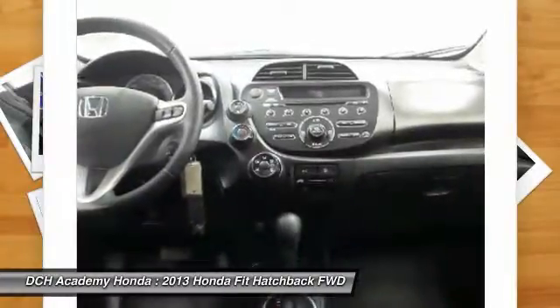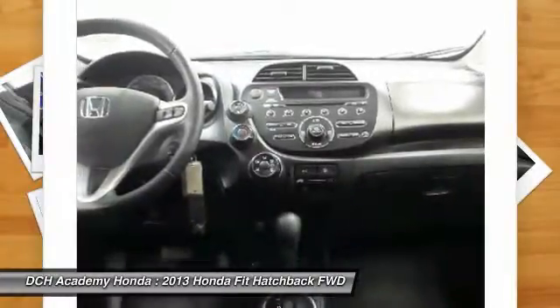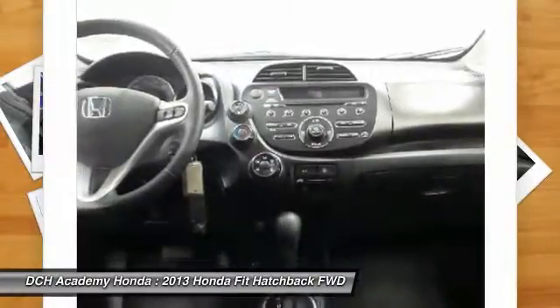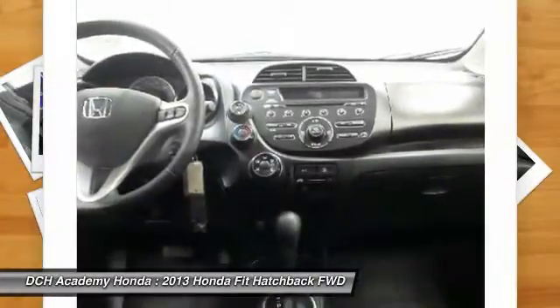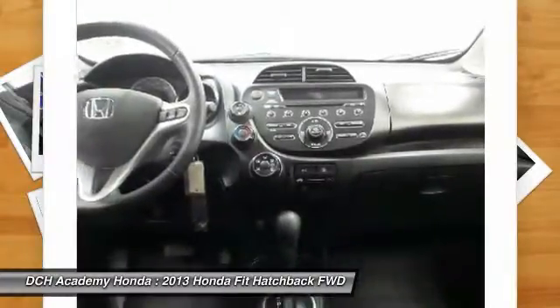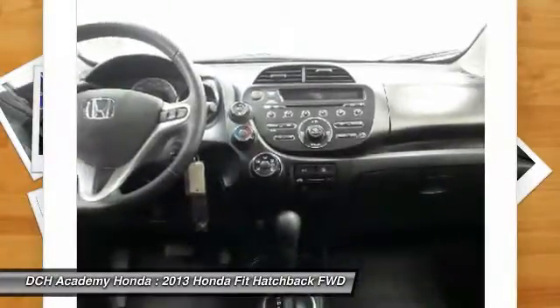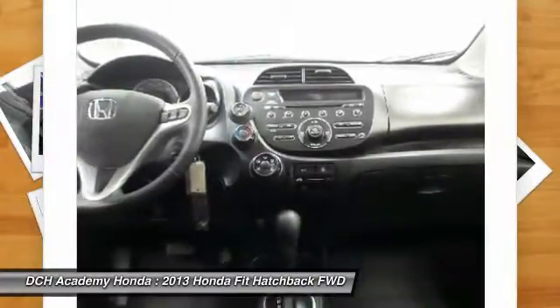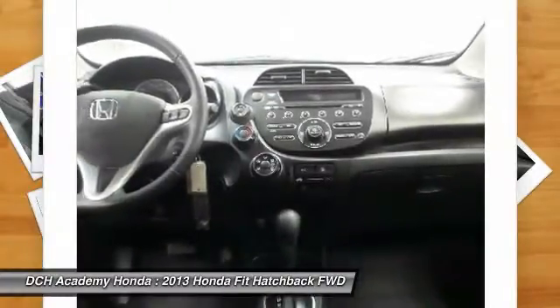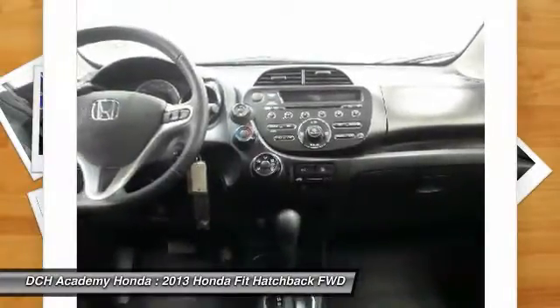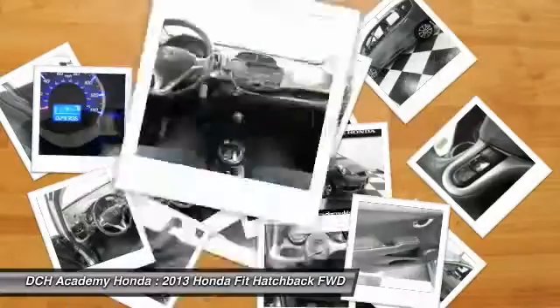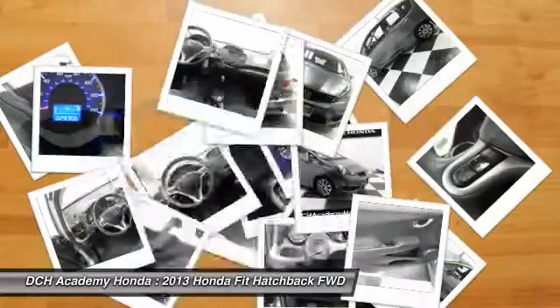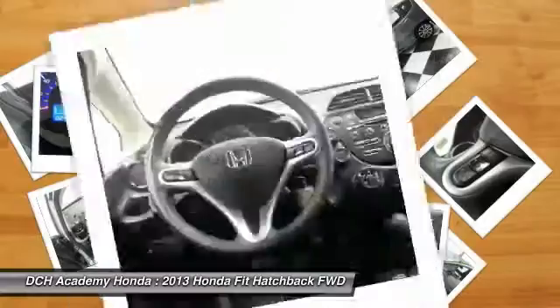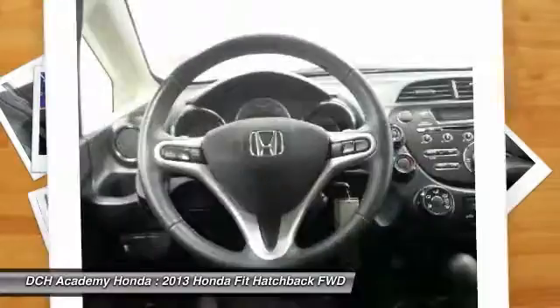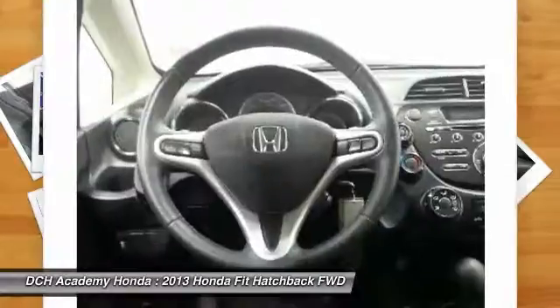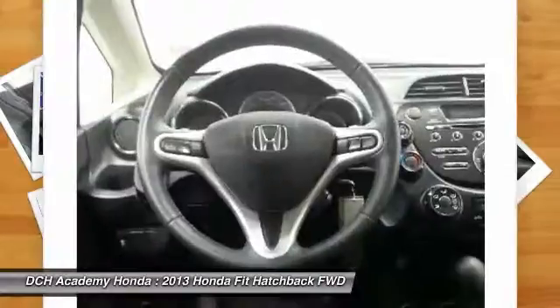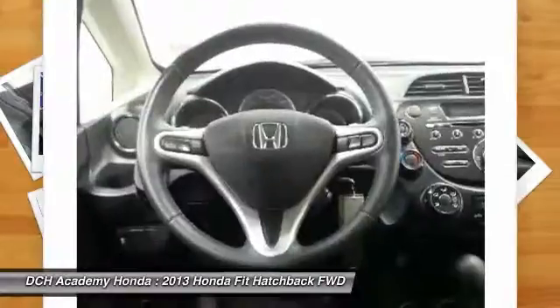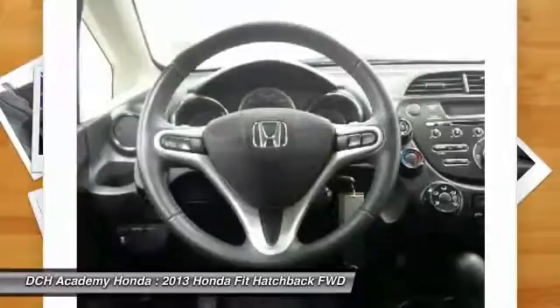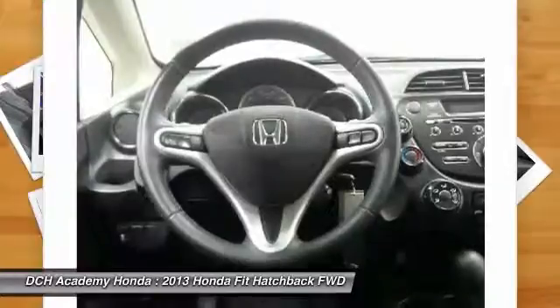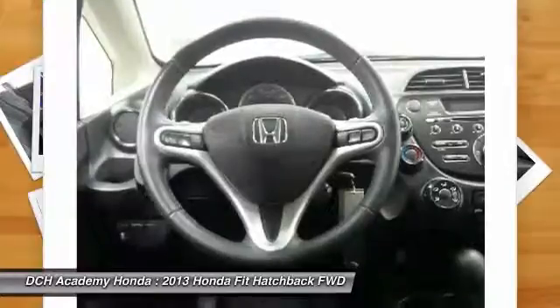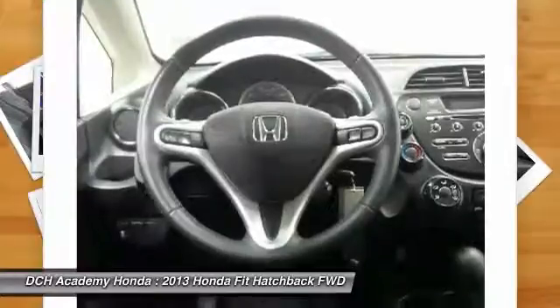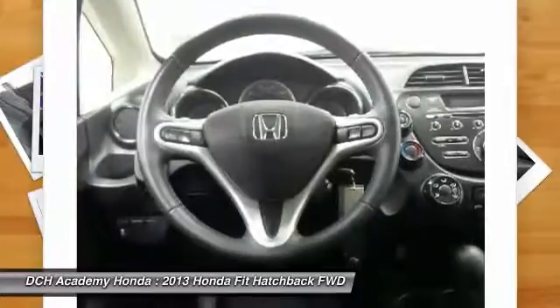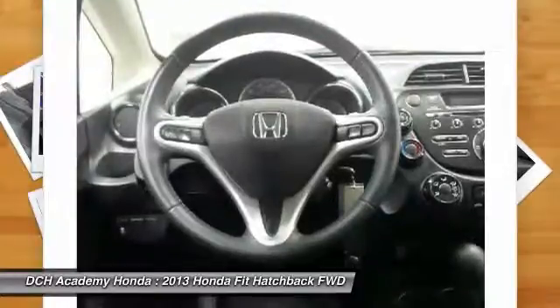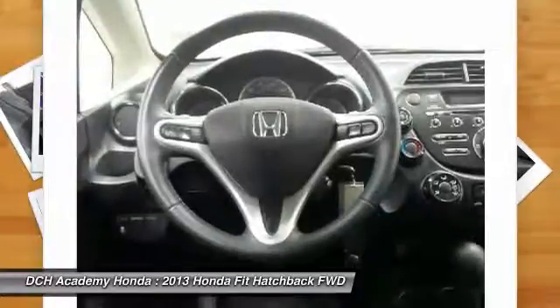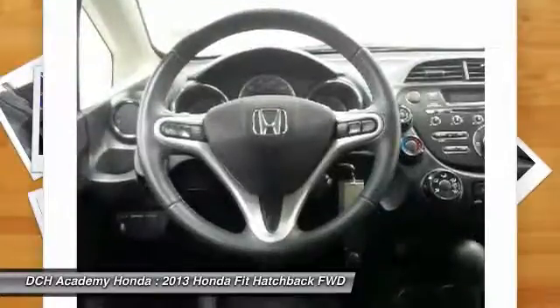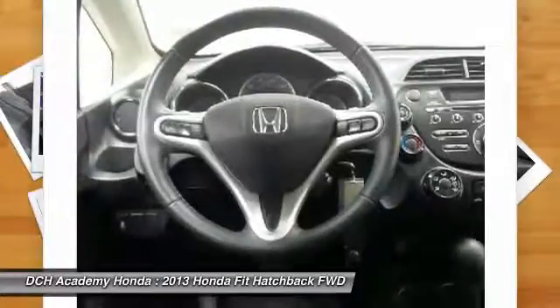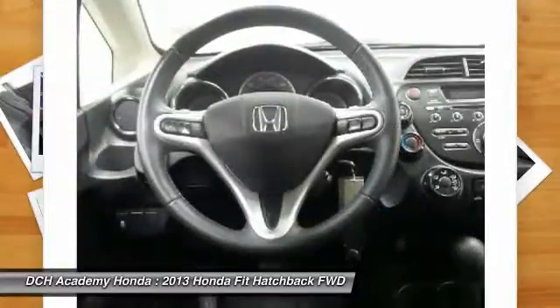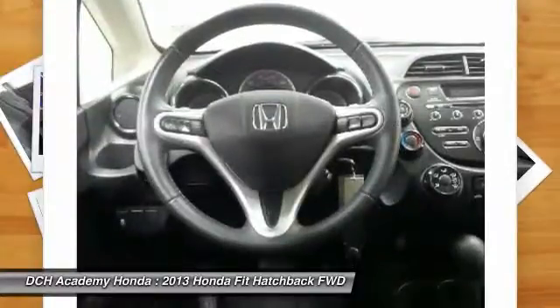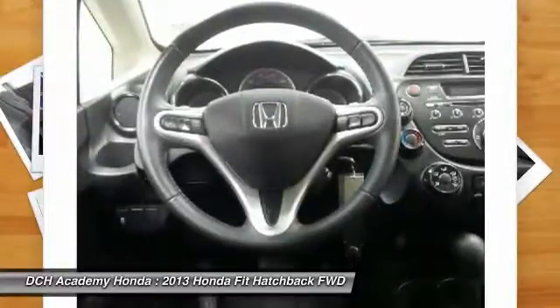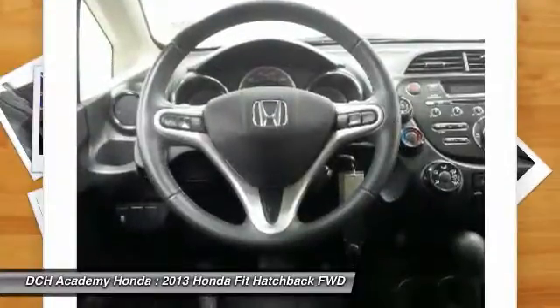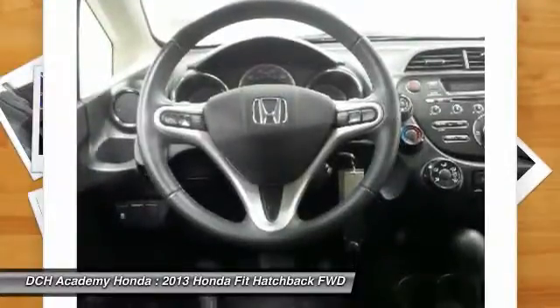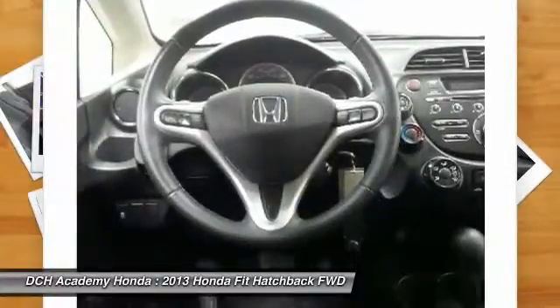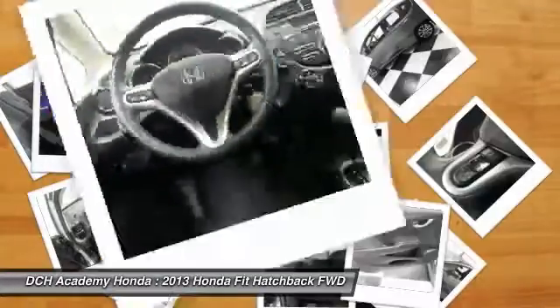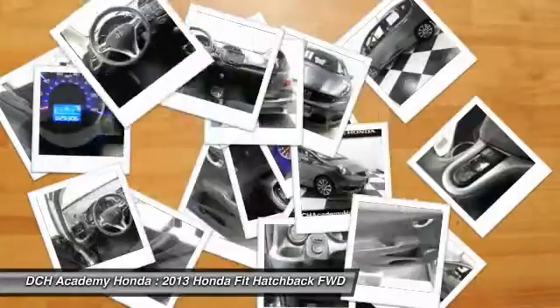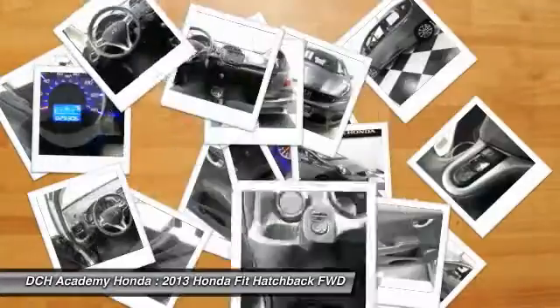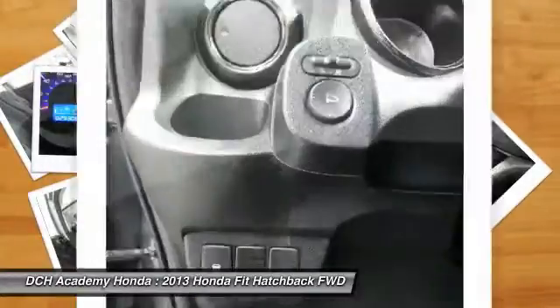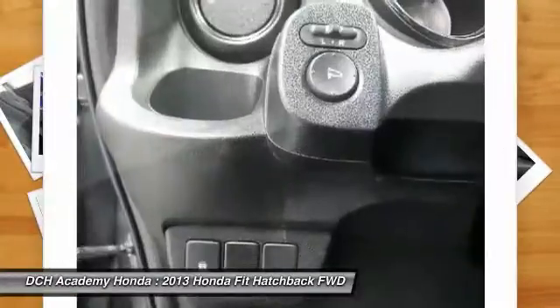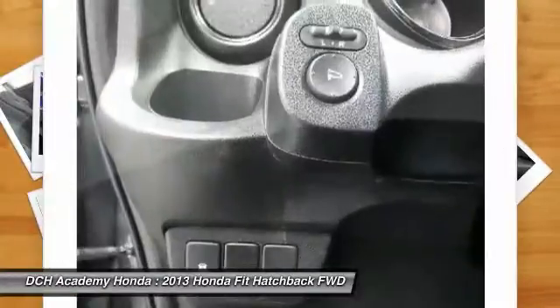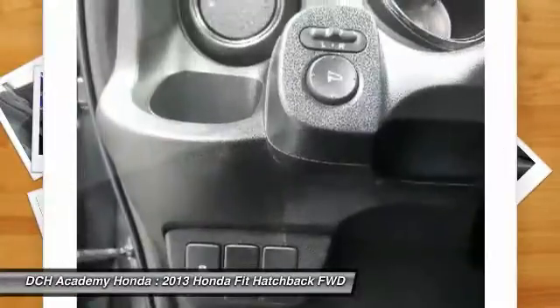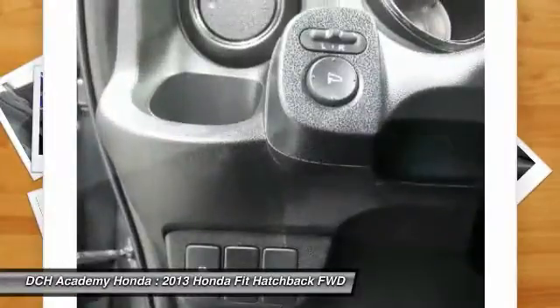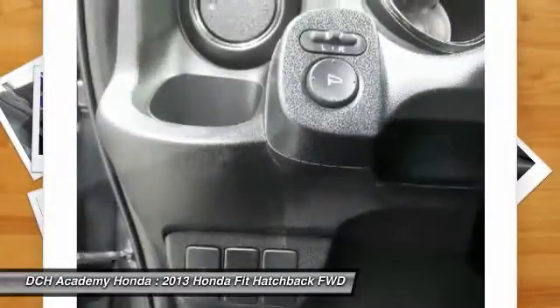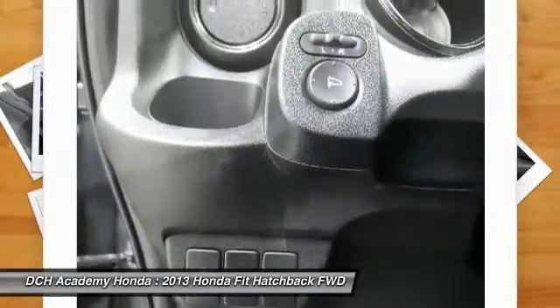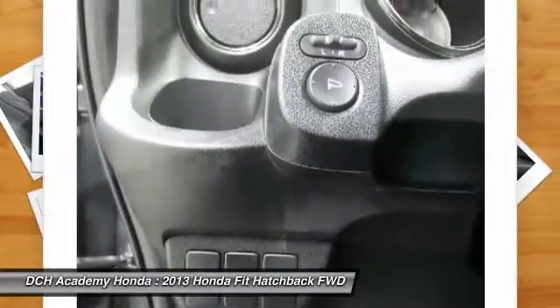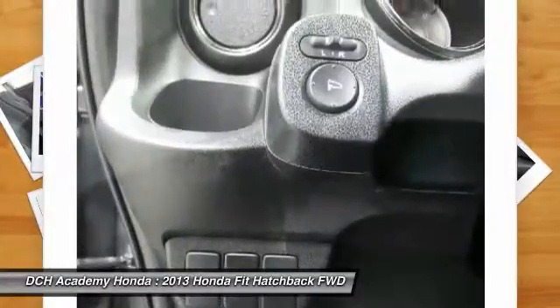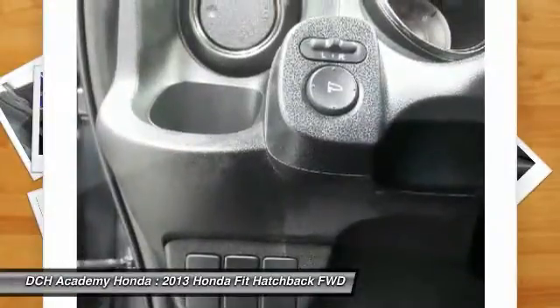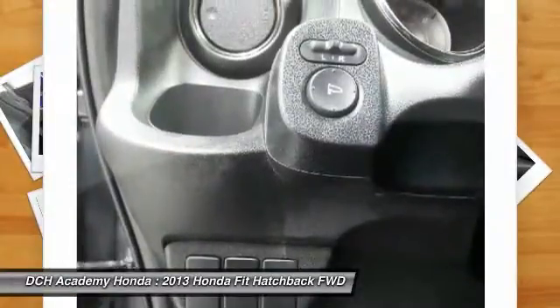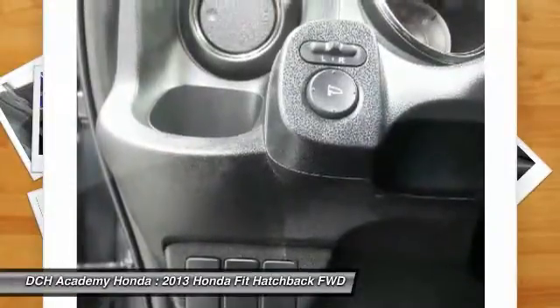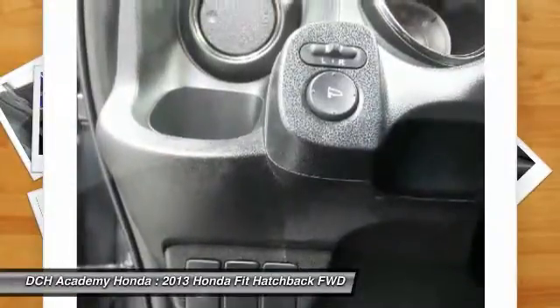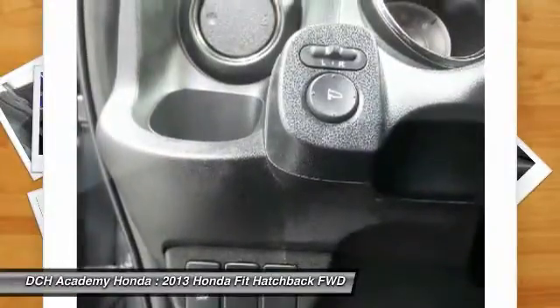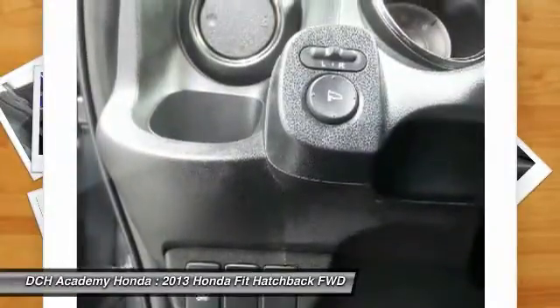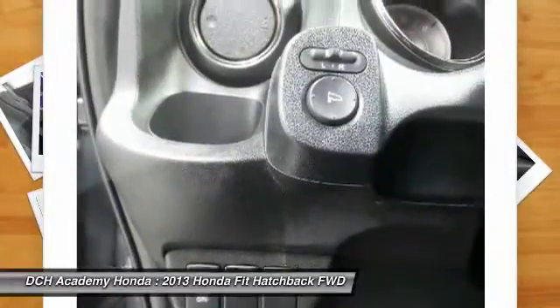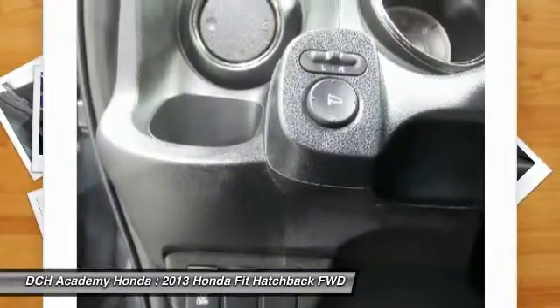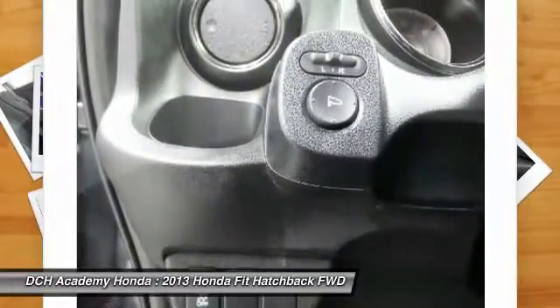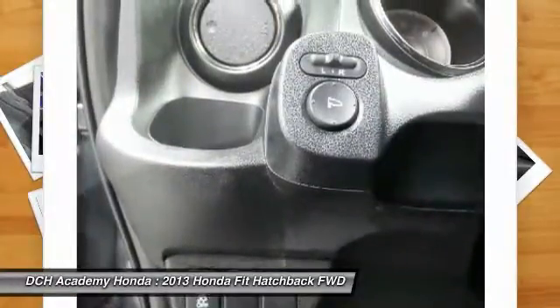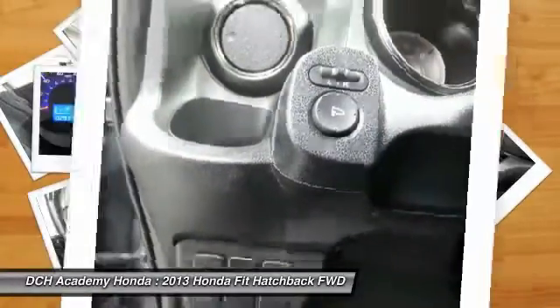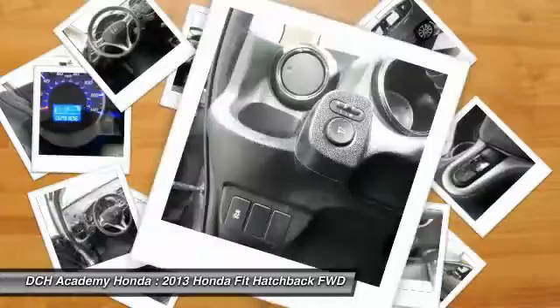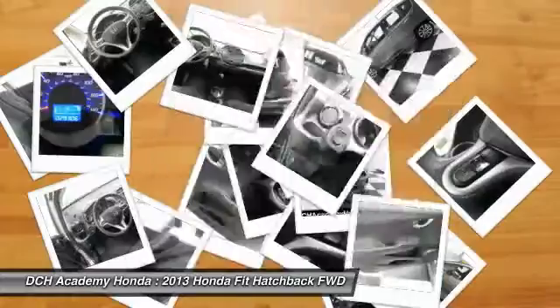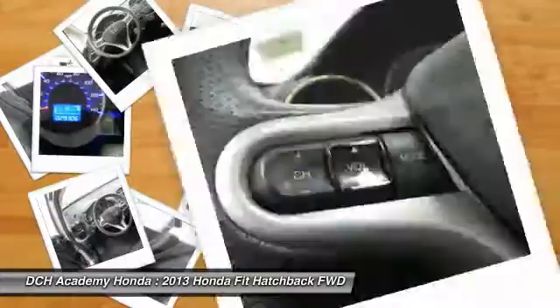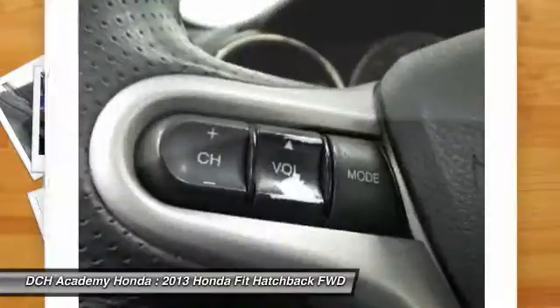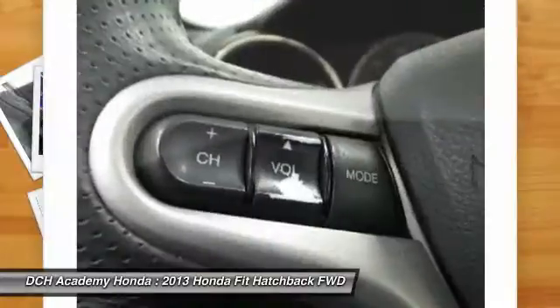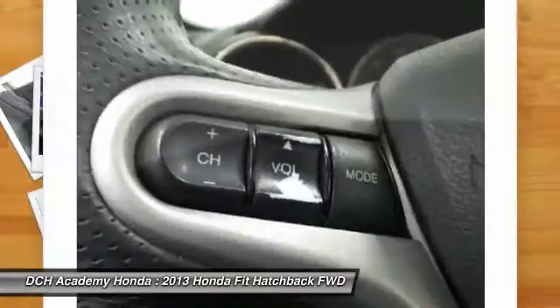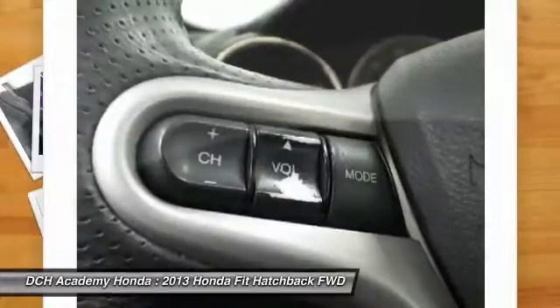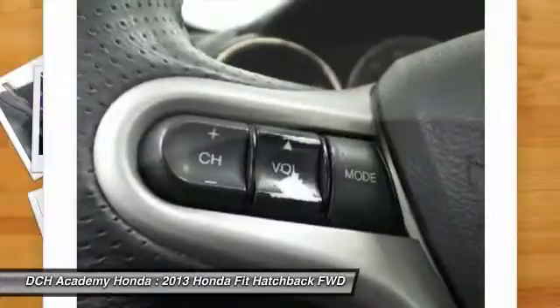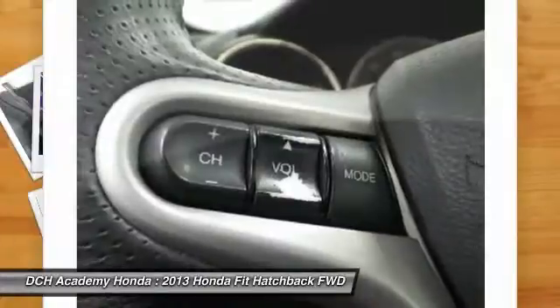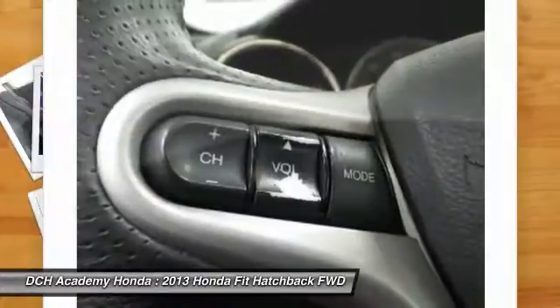Power steering. Driver airbag. Cruise control. A vehicle like this doesn't come along every day. Come in and get it before someone else does.